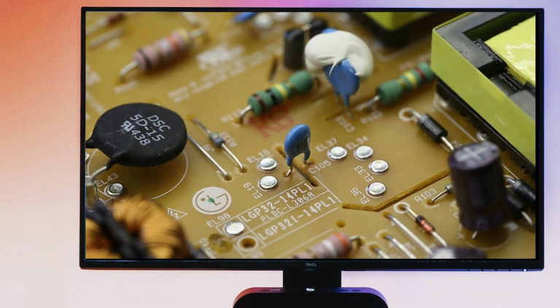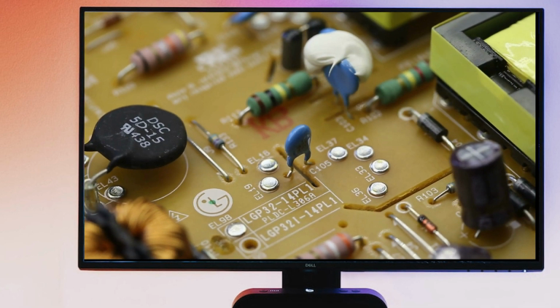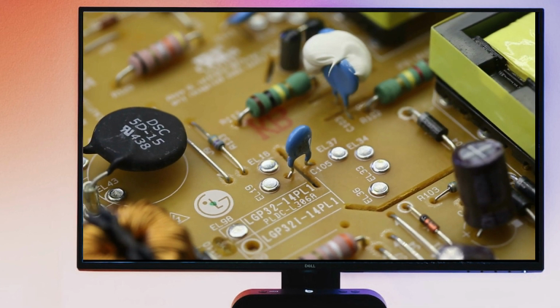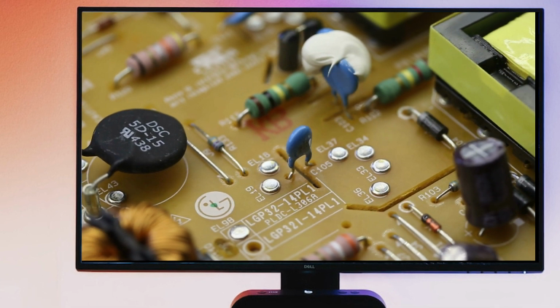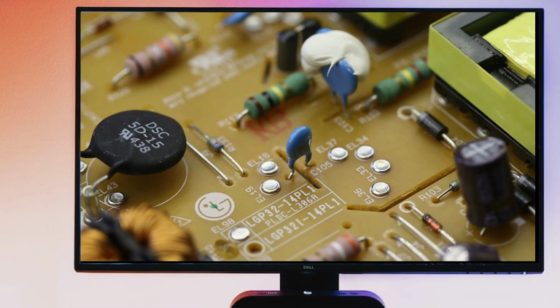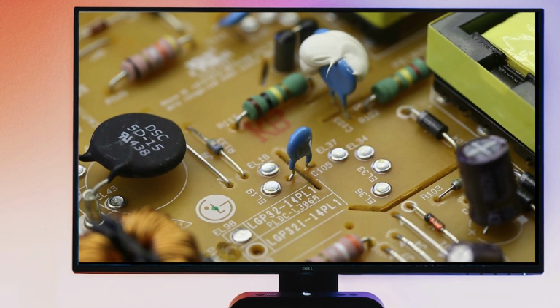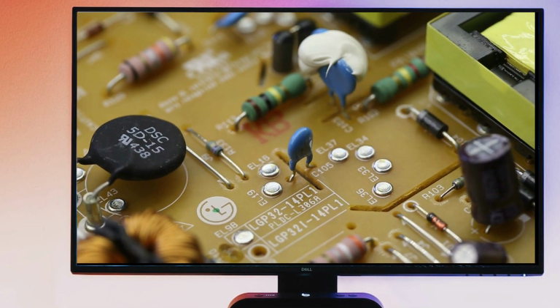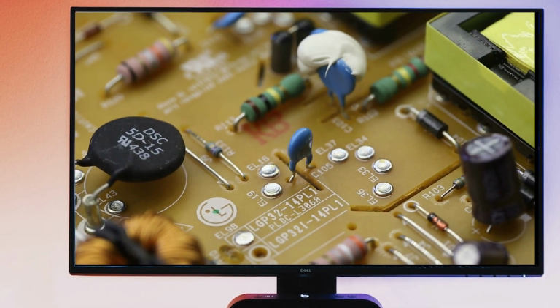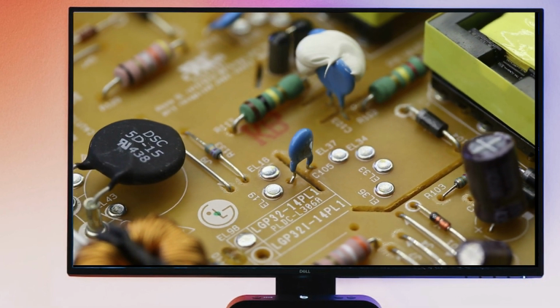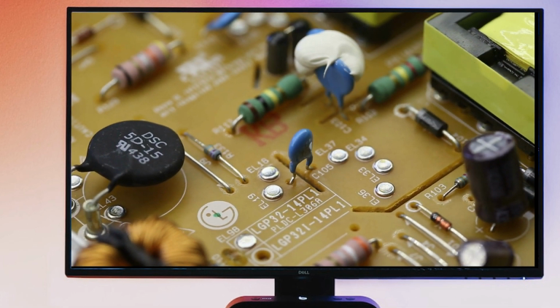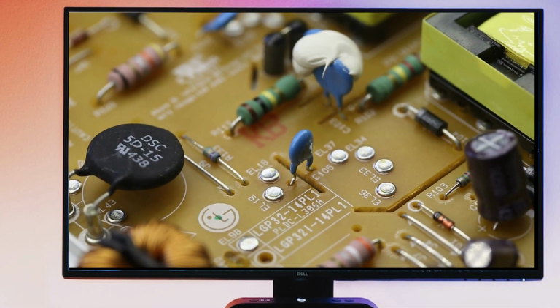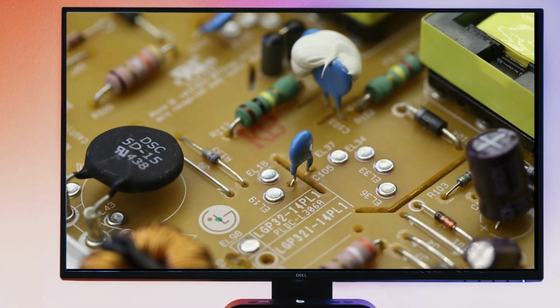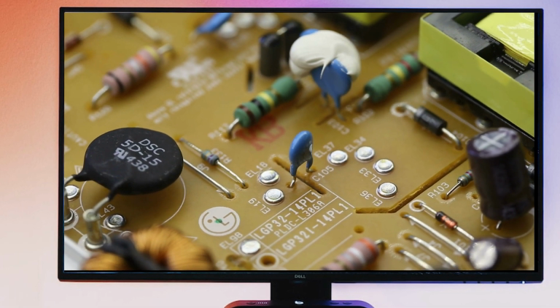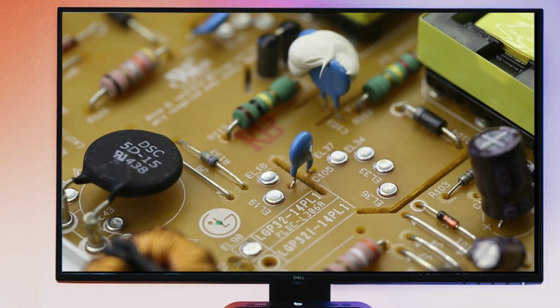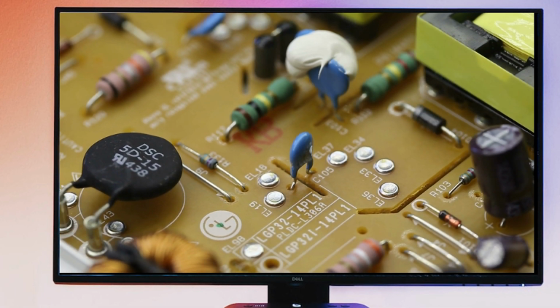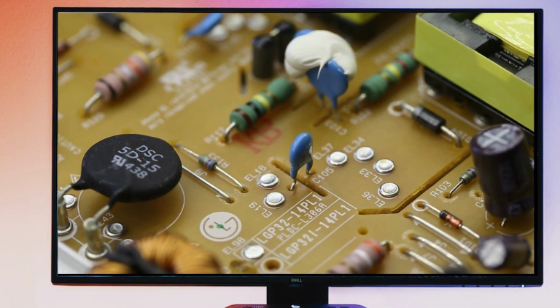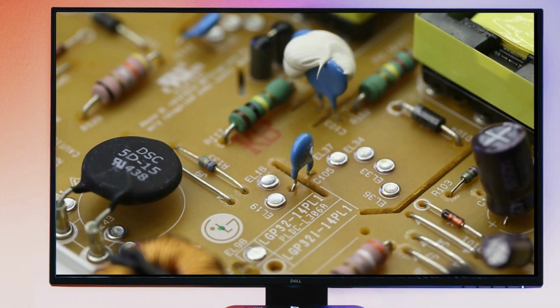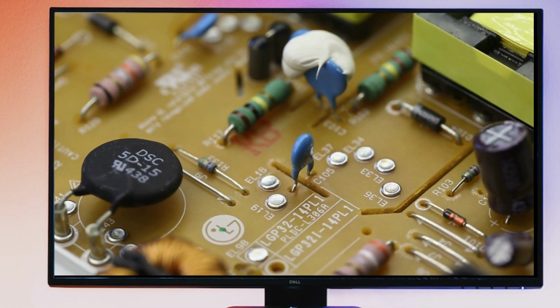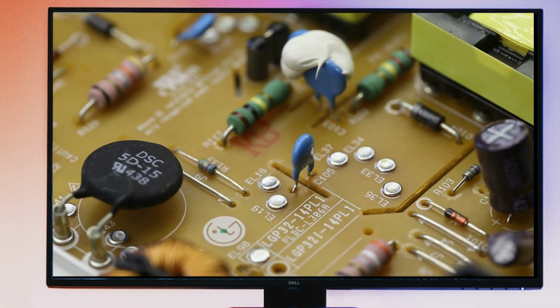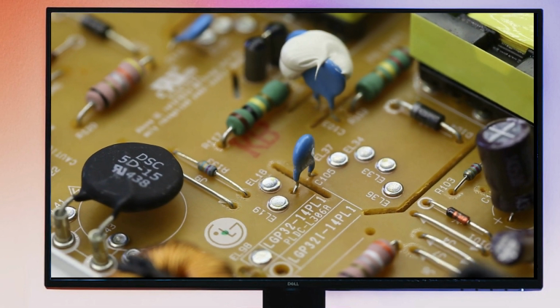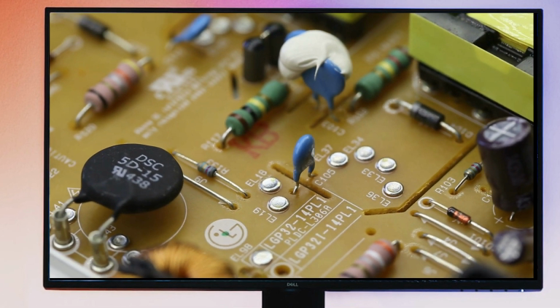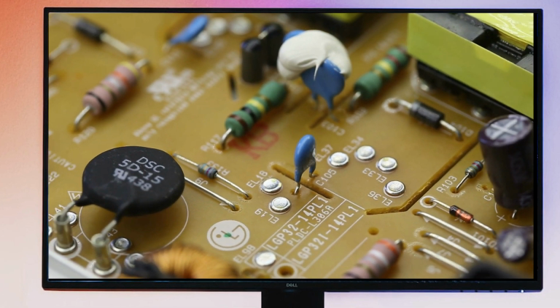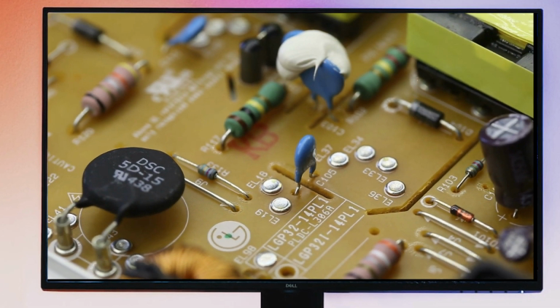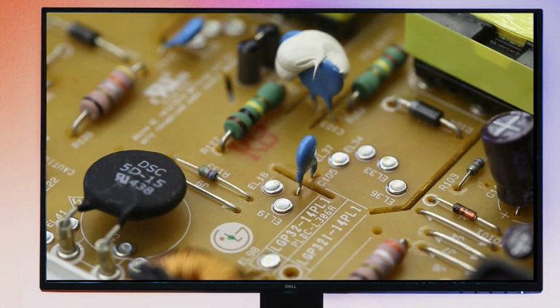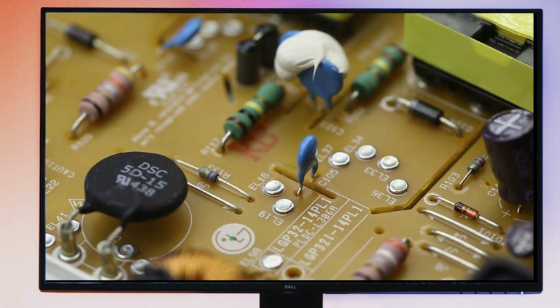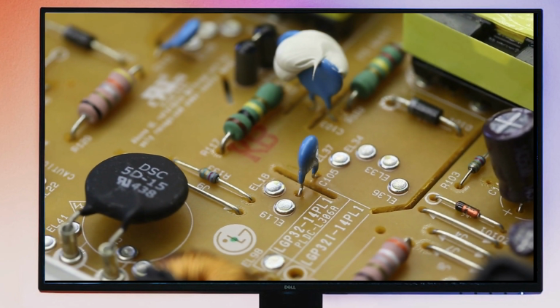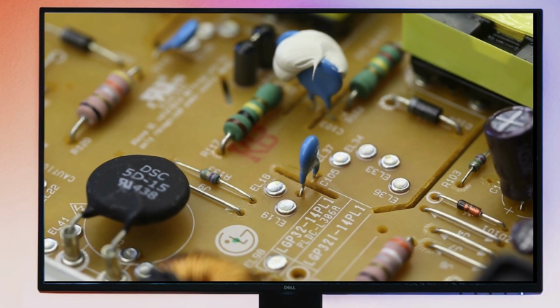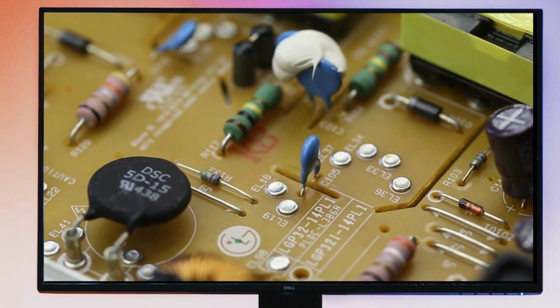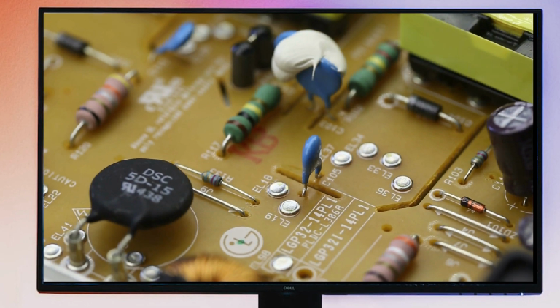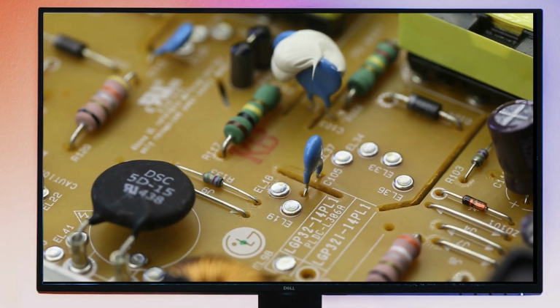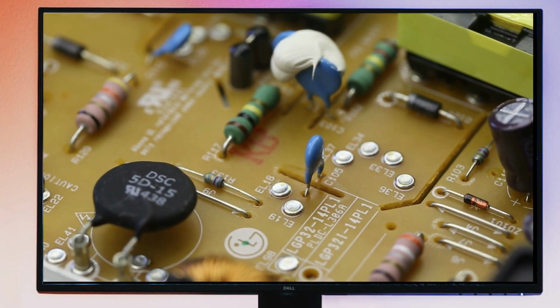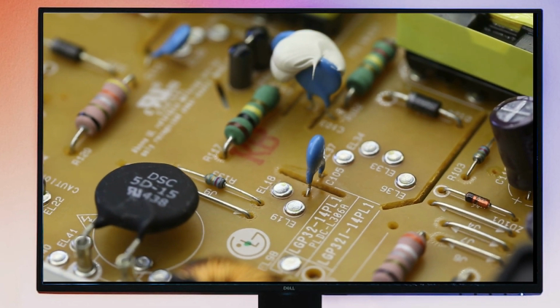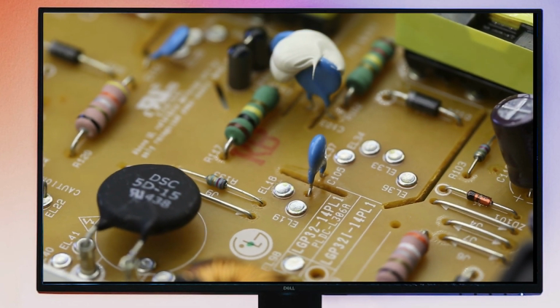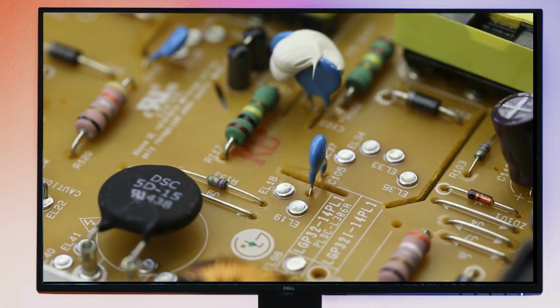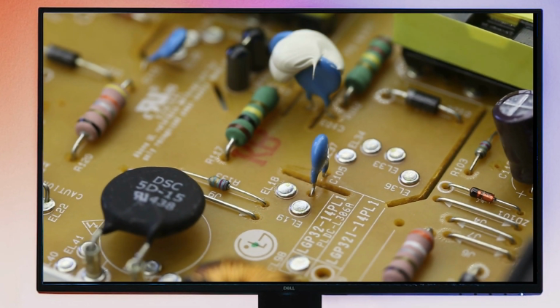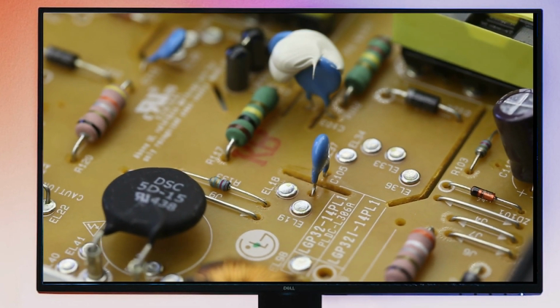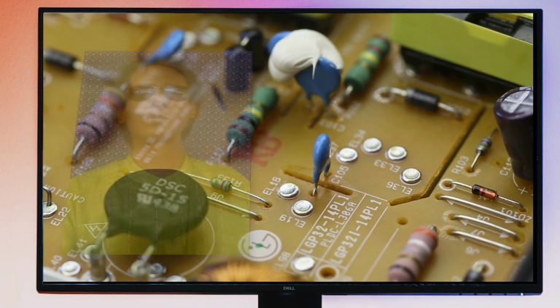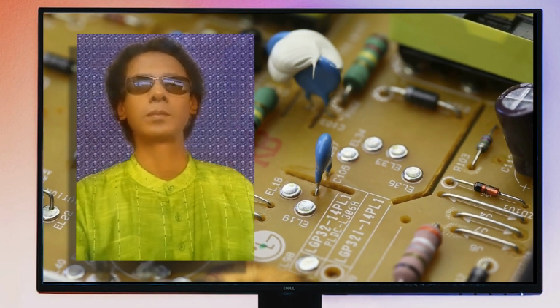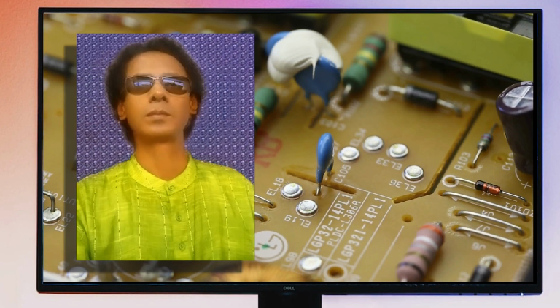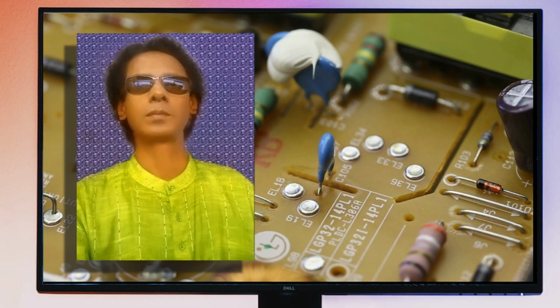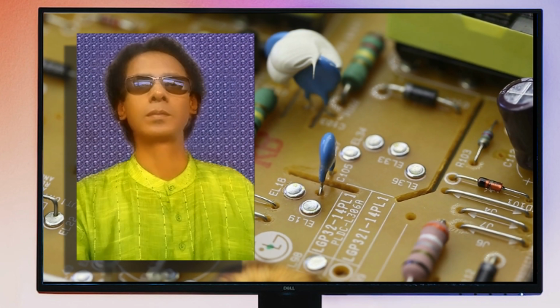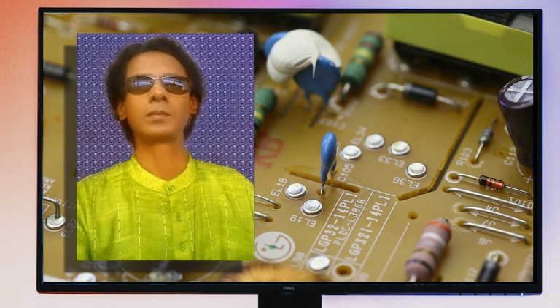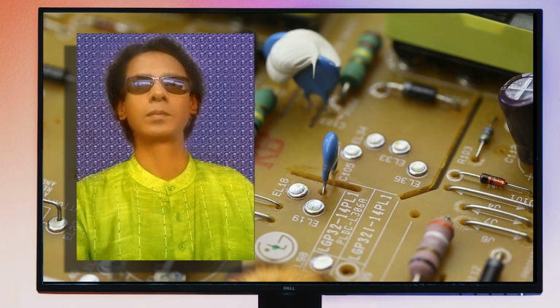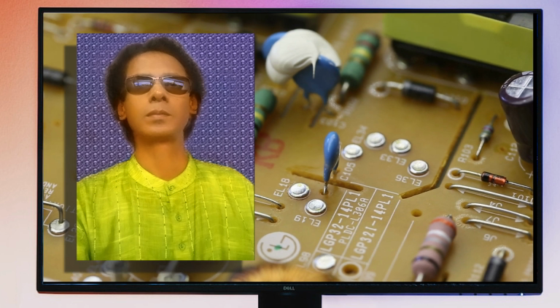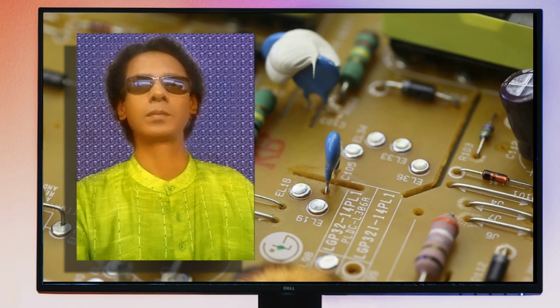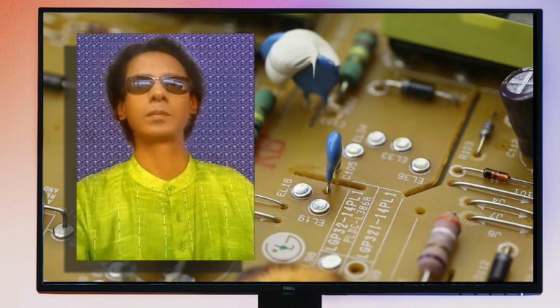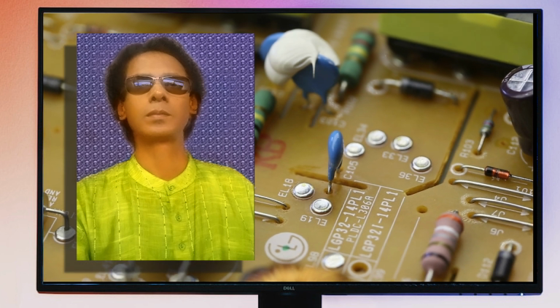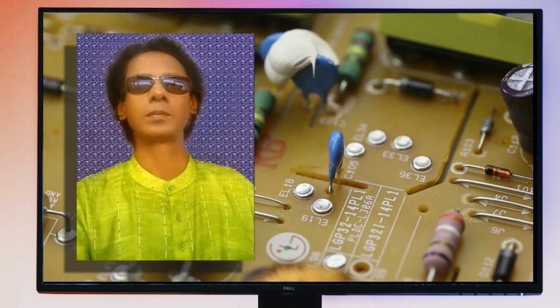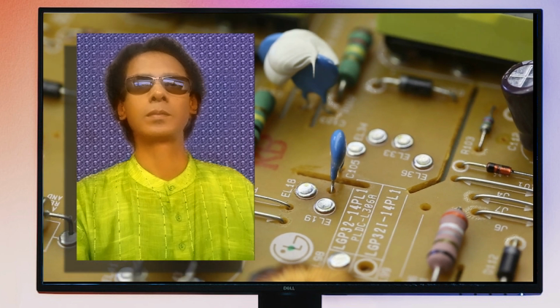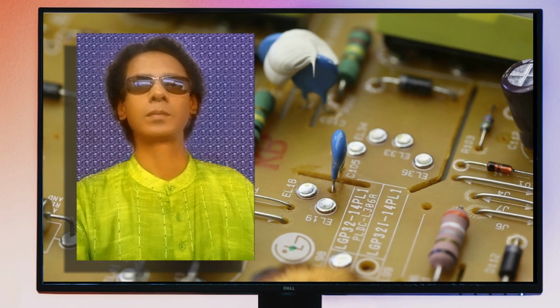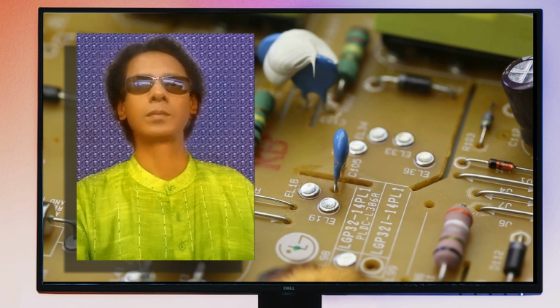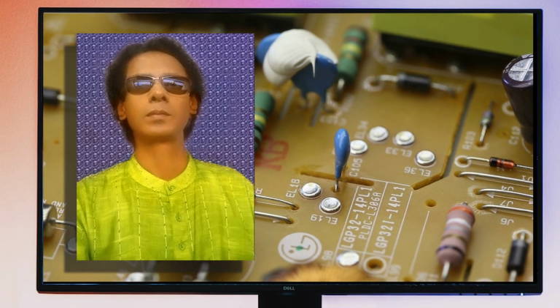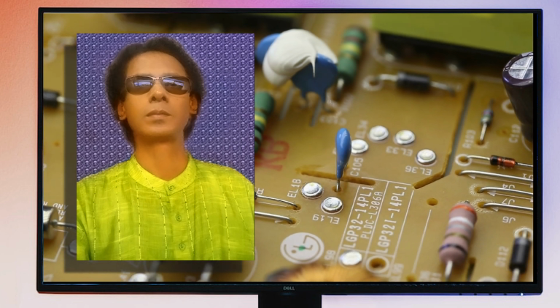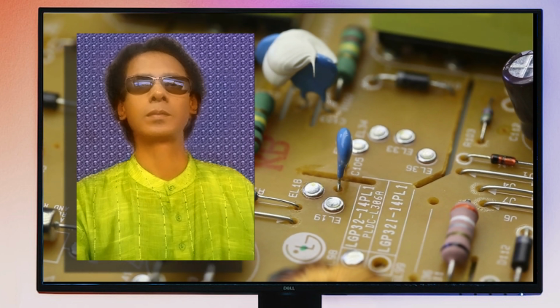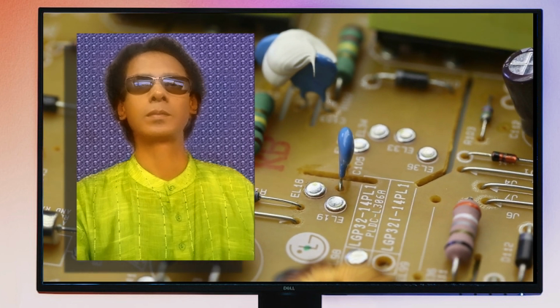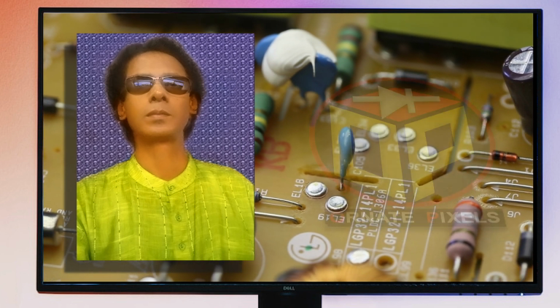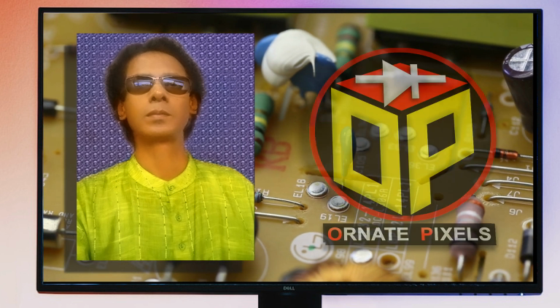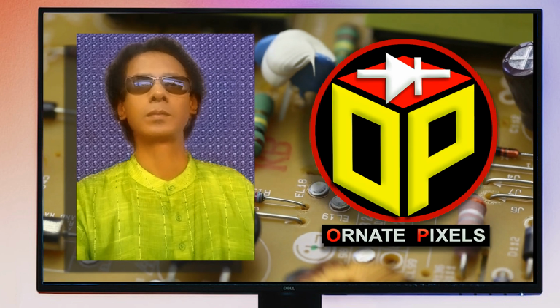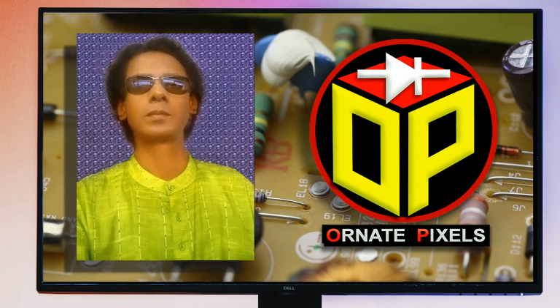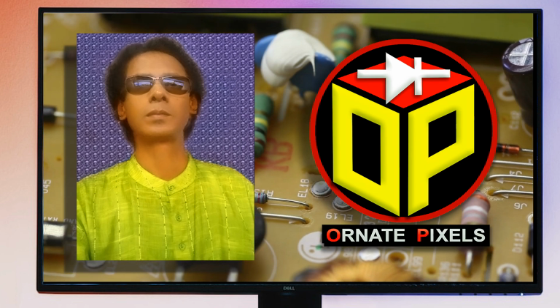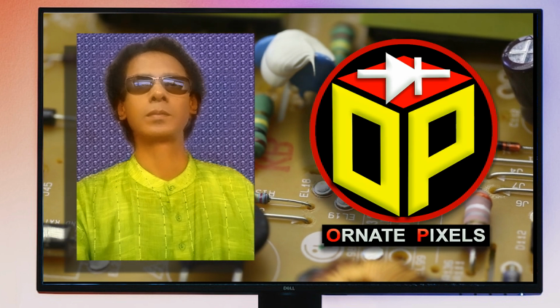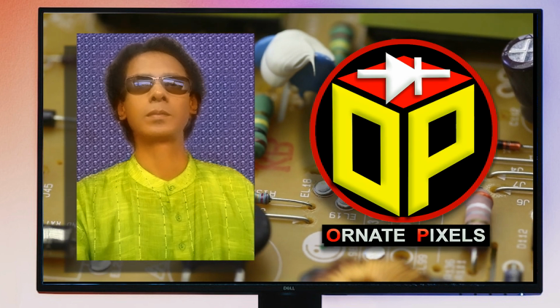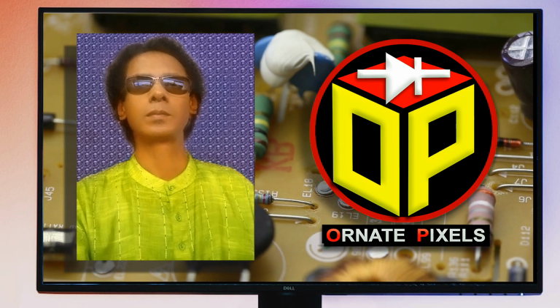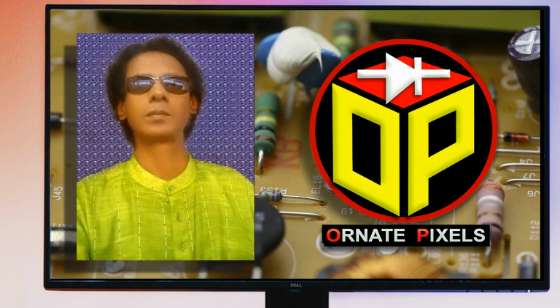Dear viewers and all my esteemed subscribers, I am Emi Mustafa. Welcome back to Ornate Pixels.